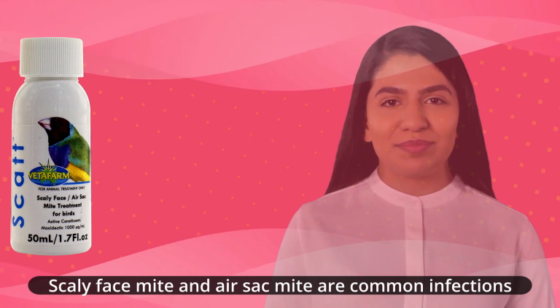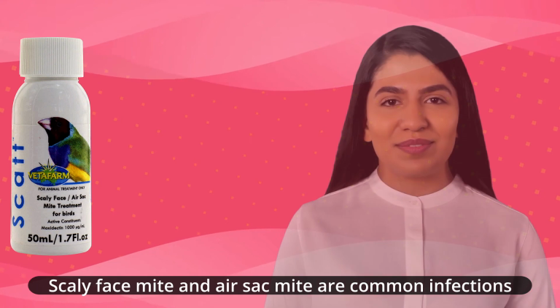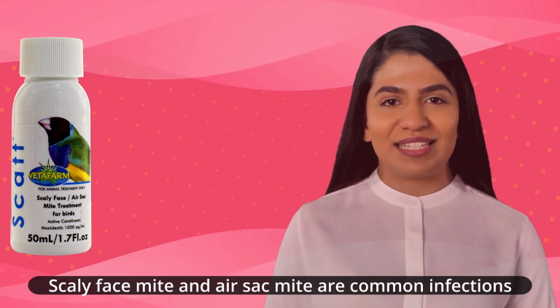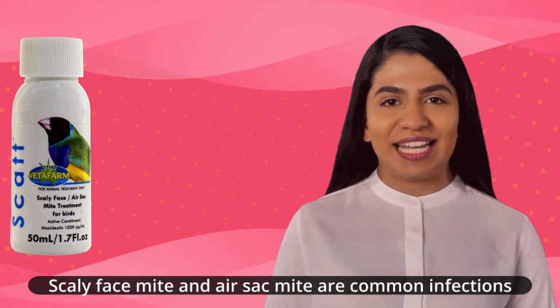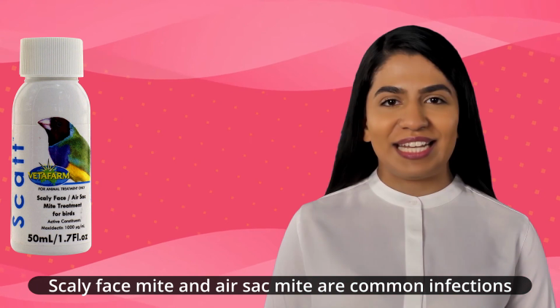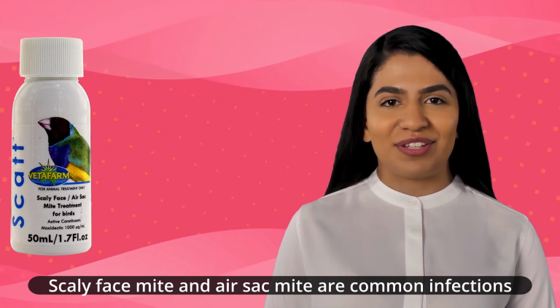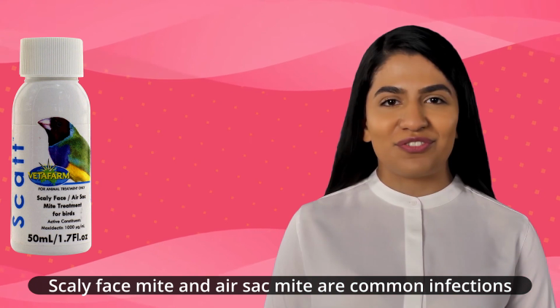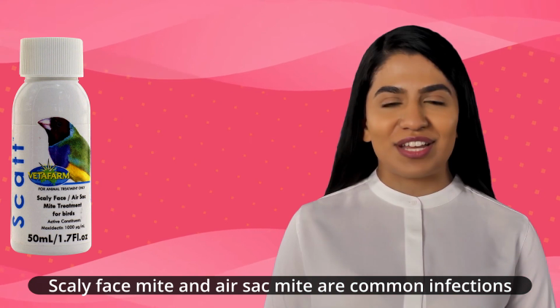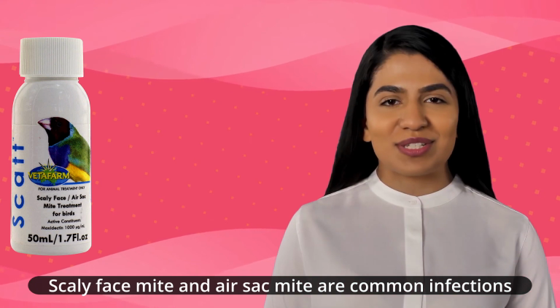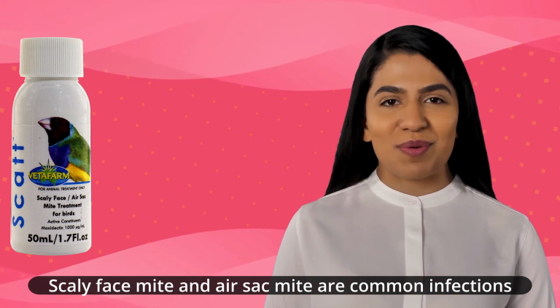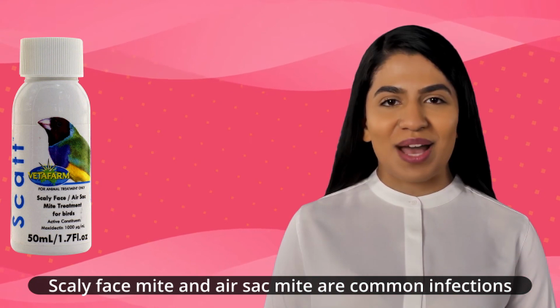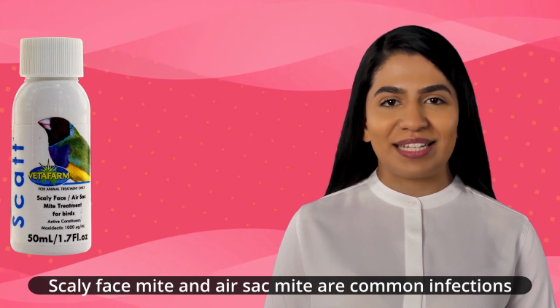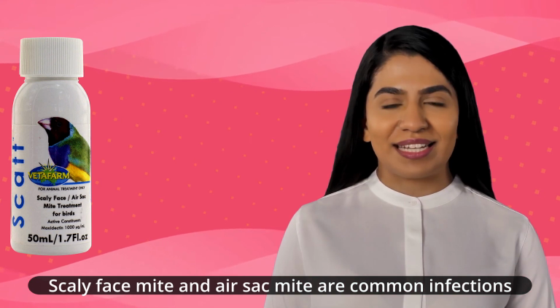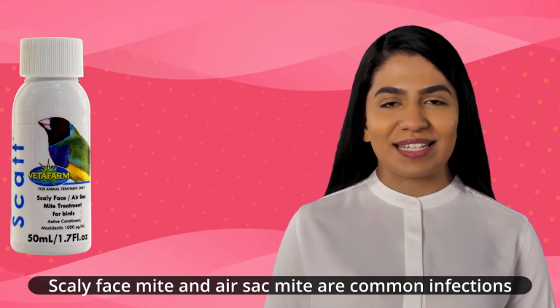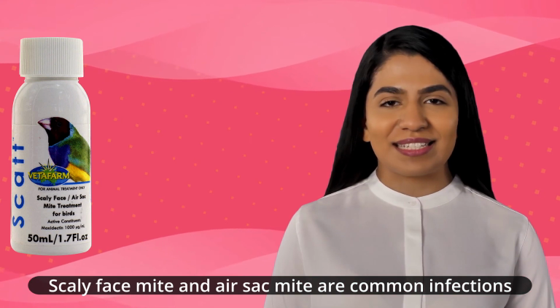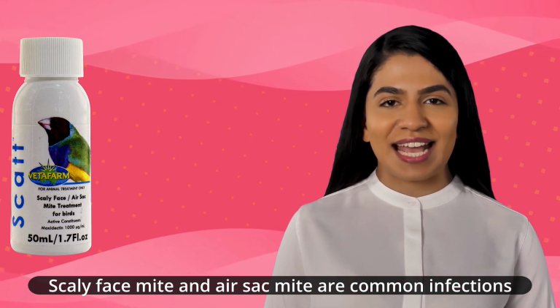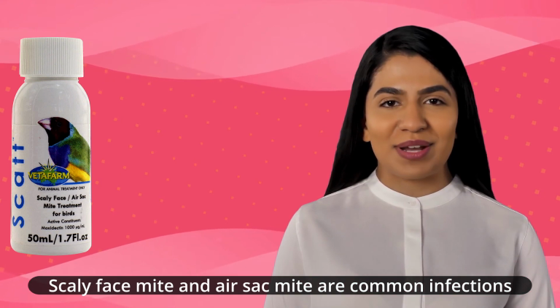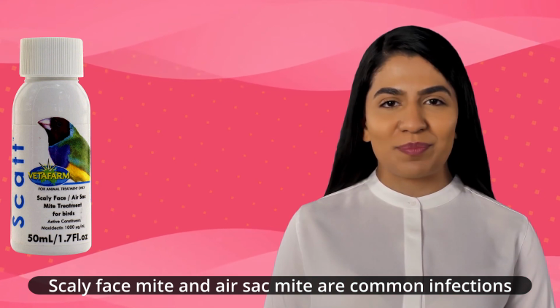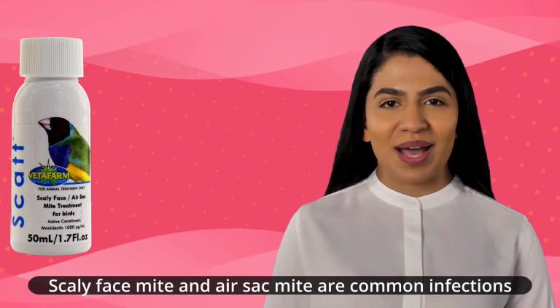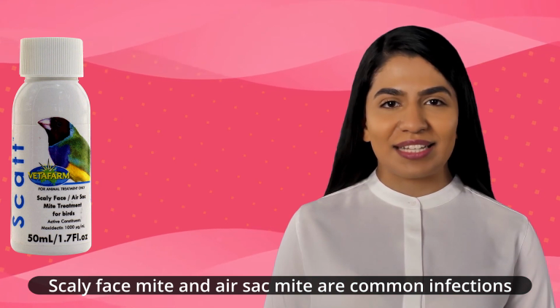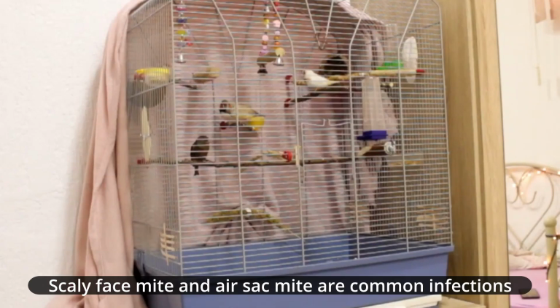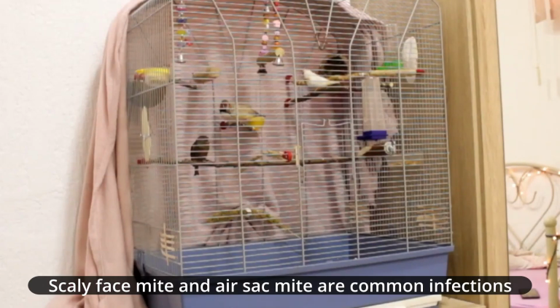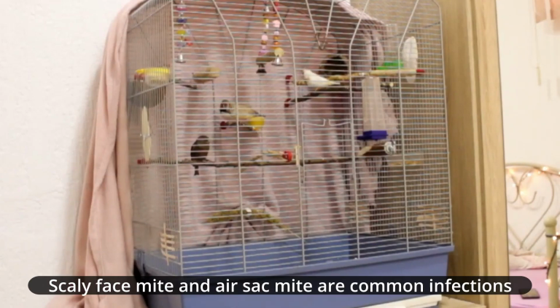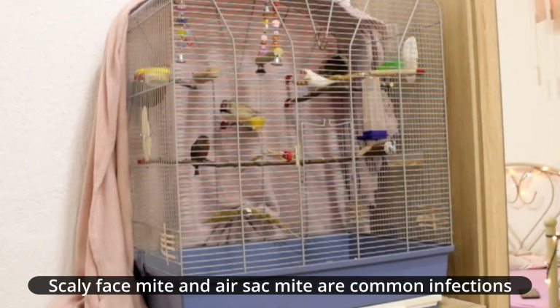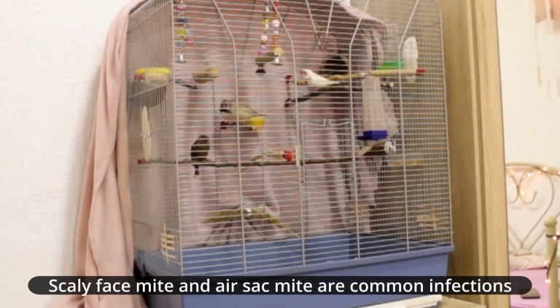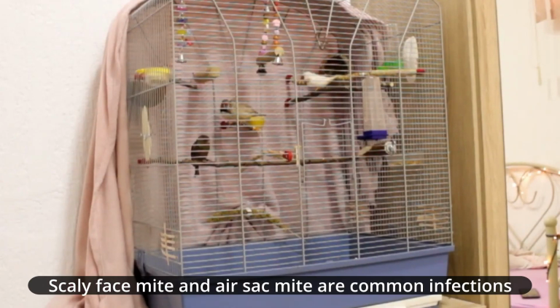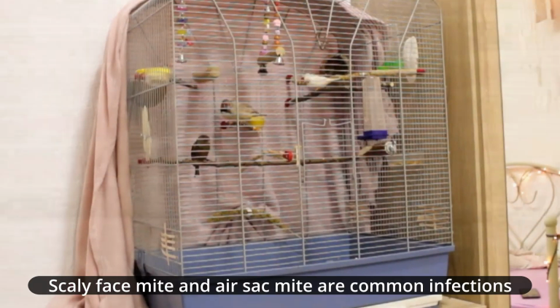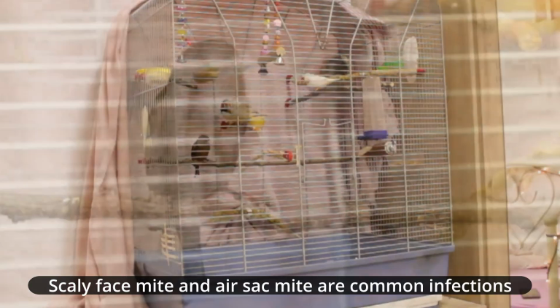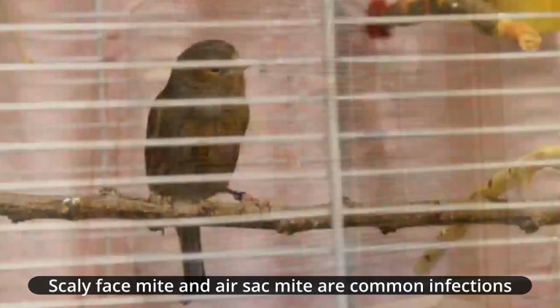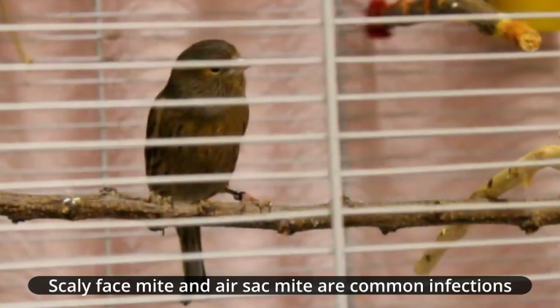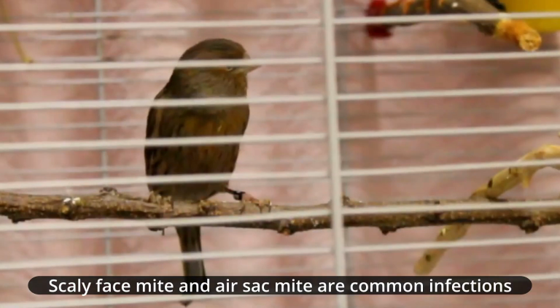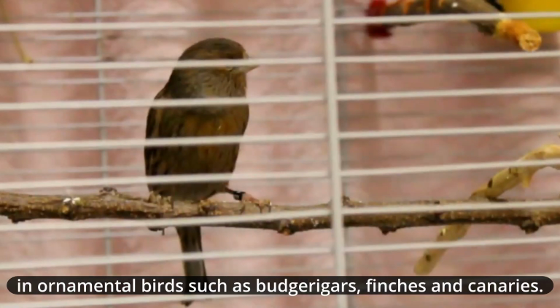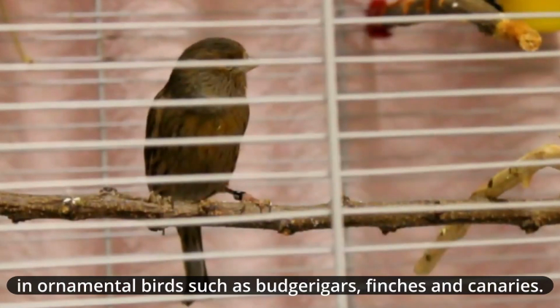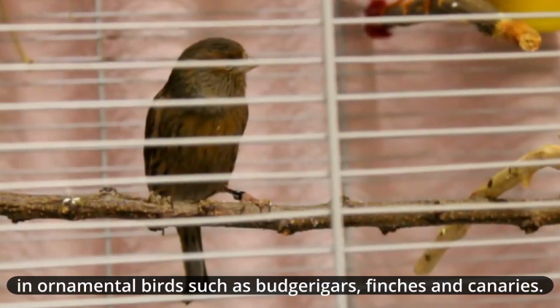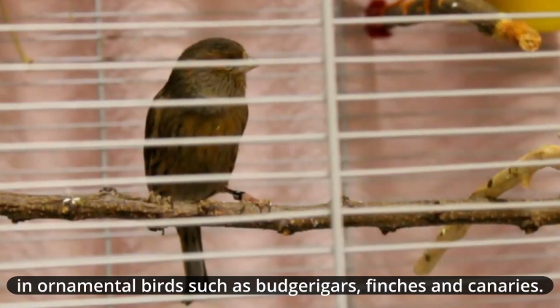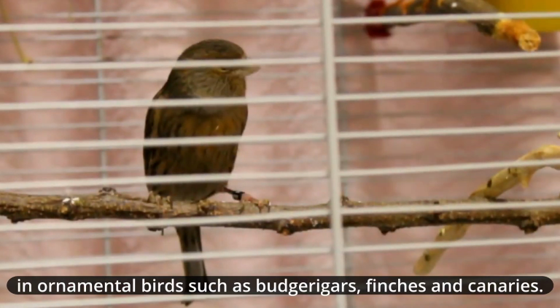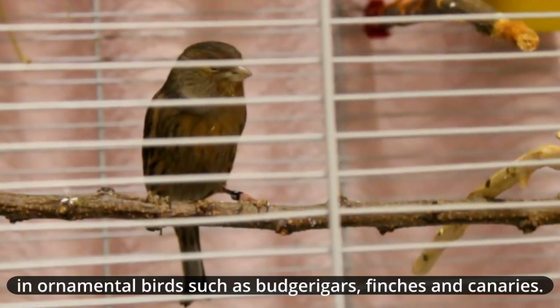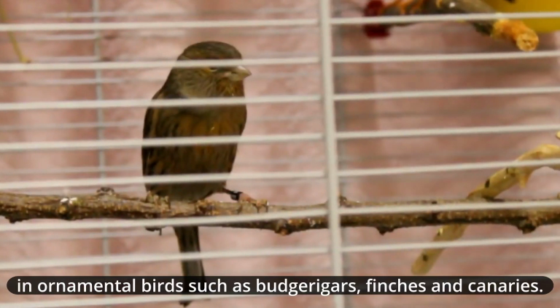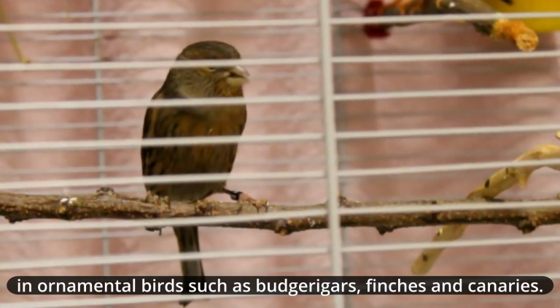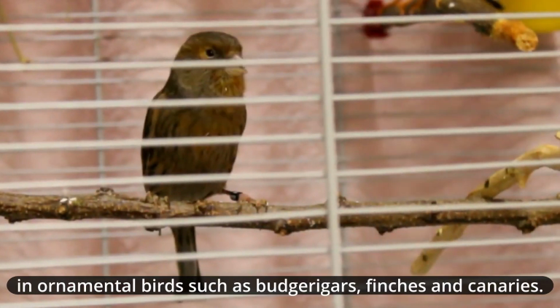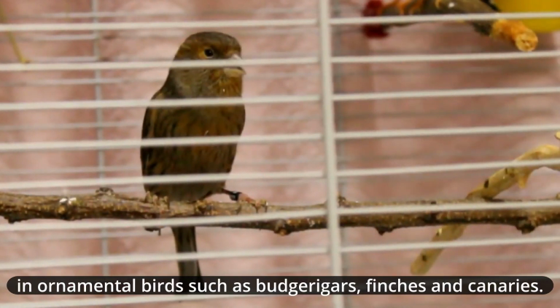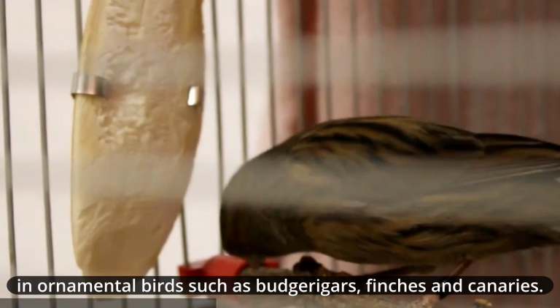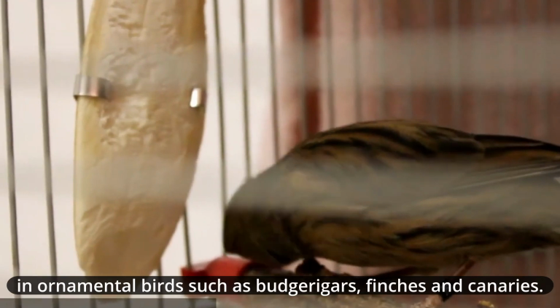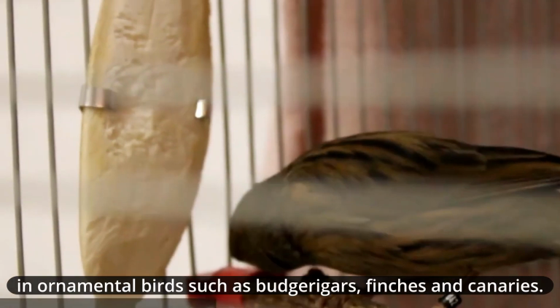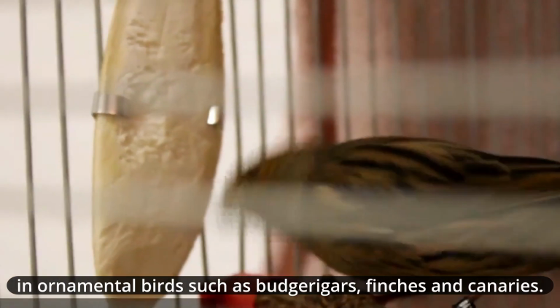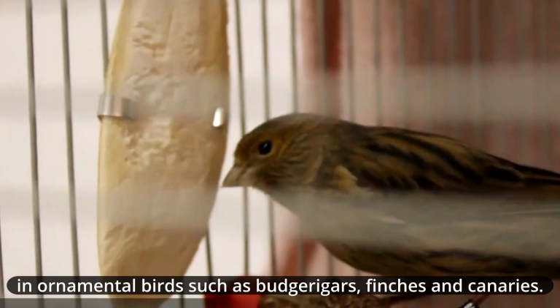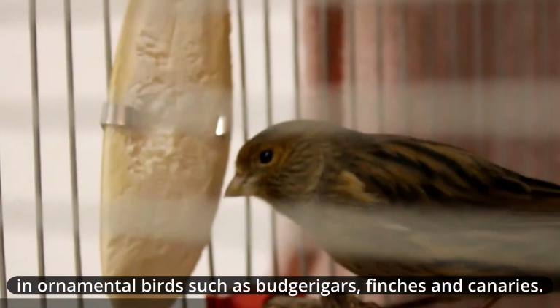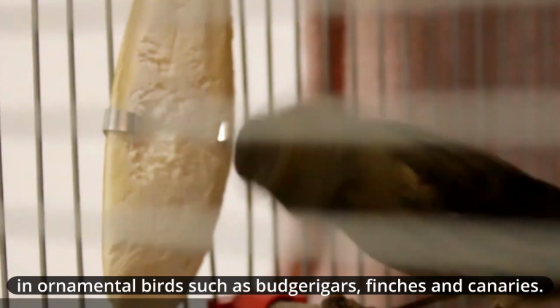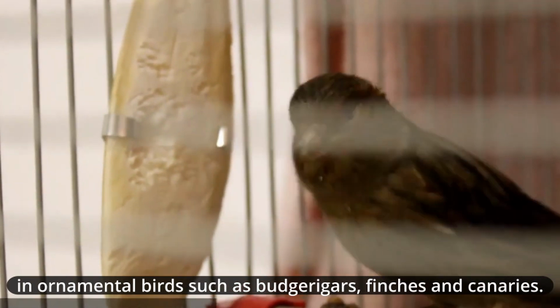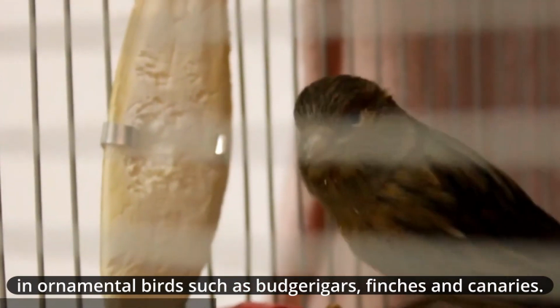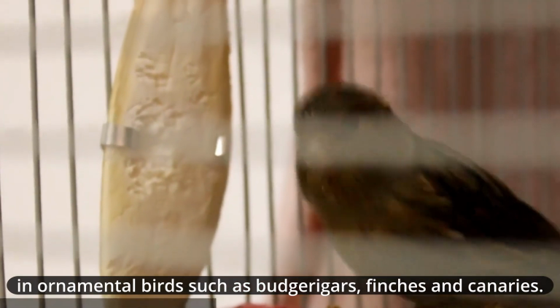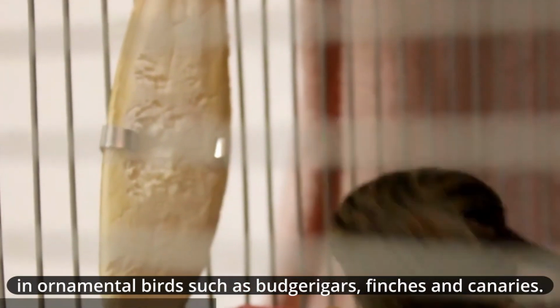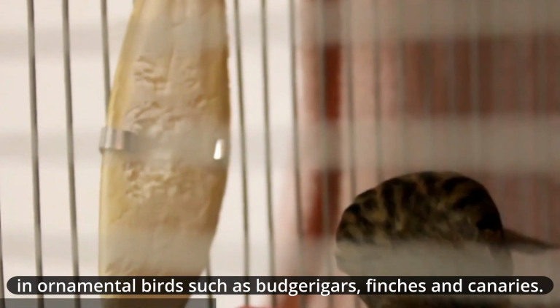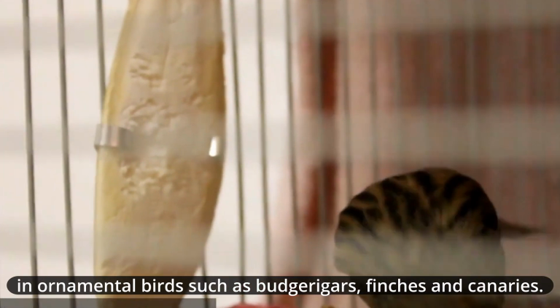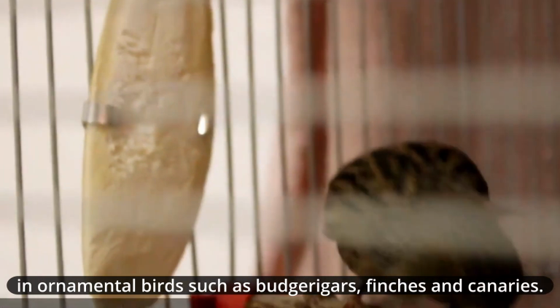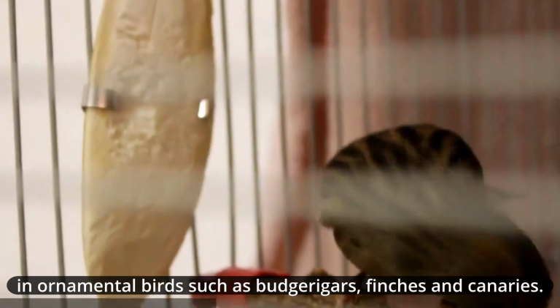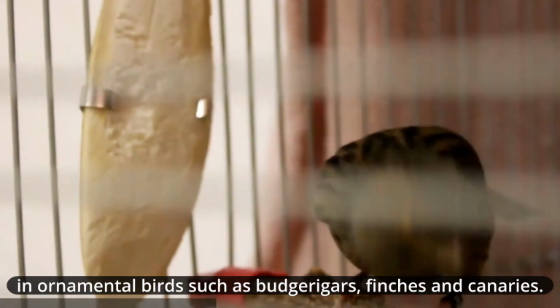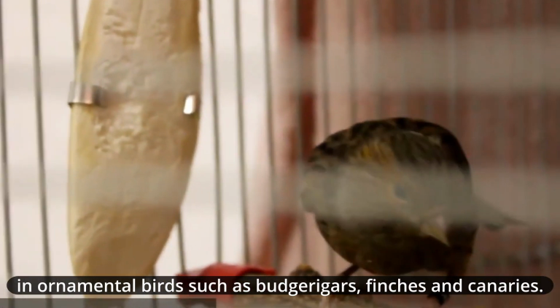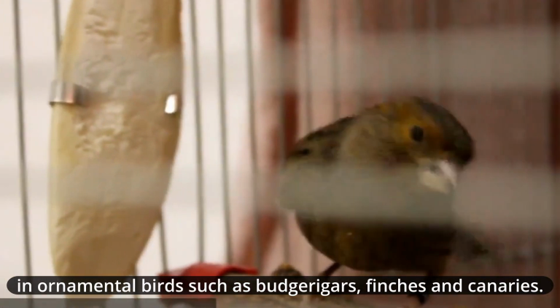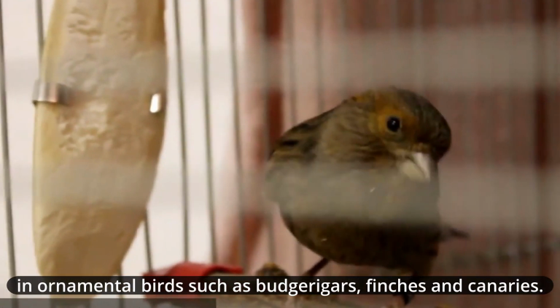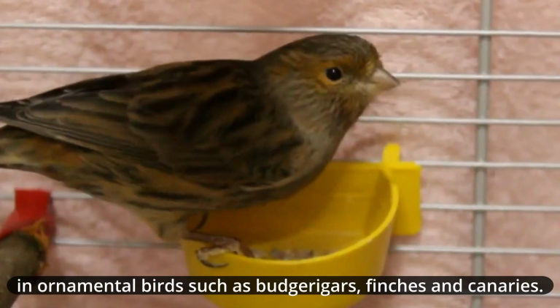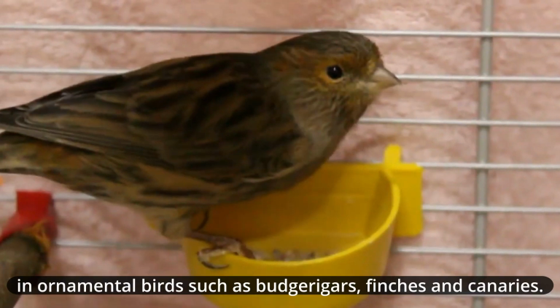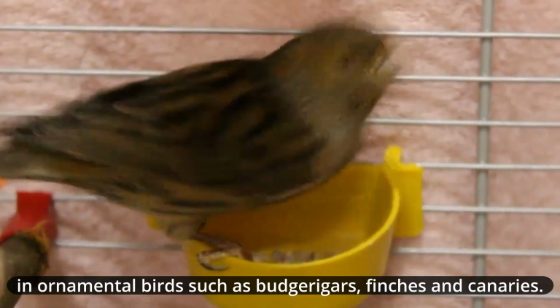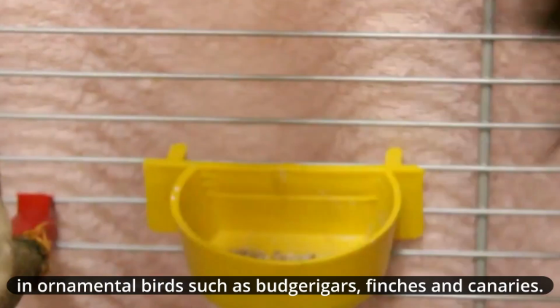Scaly face mite and air sac mite are common infections in ornamental birds such as budgerigars, finches, and canaries.